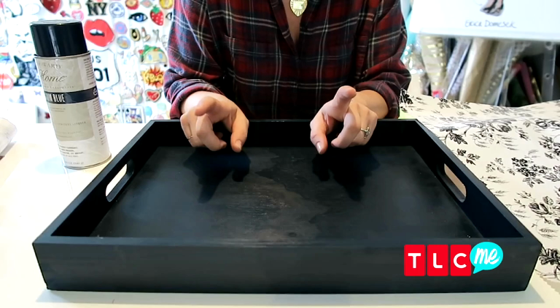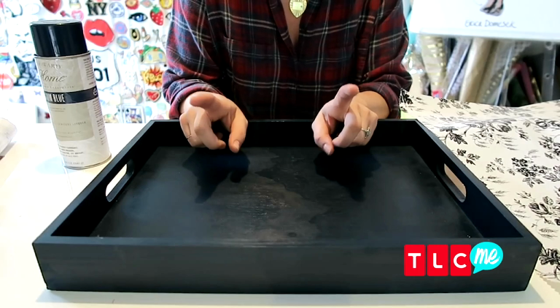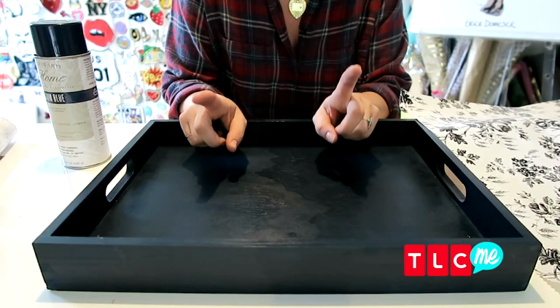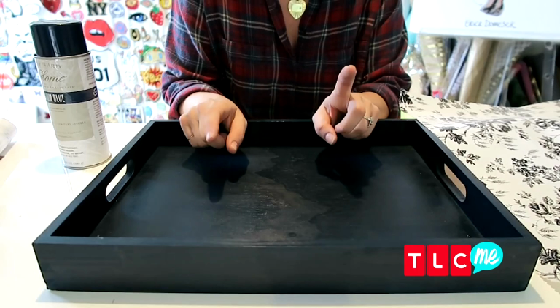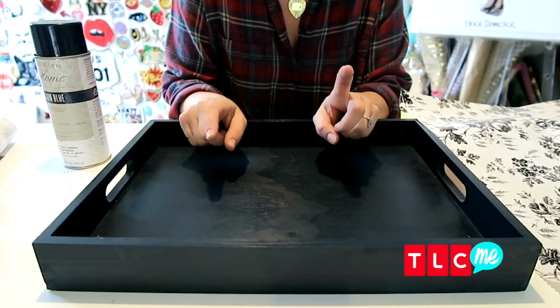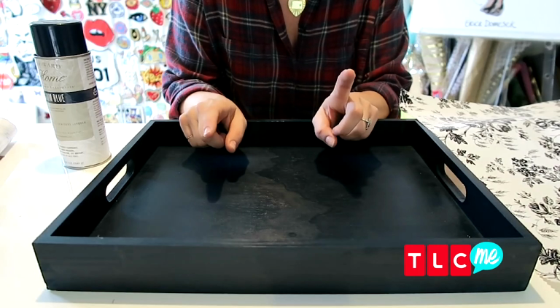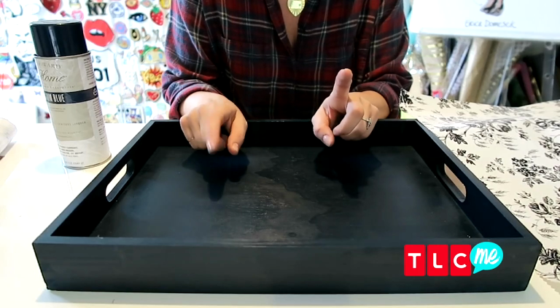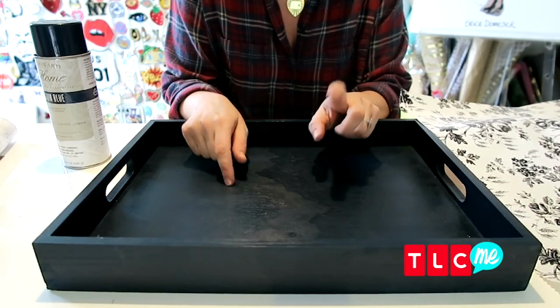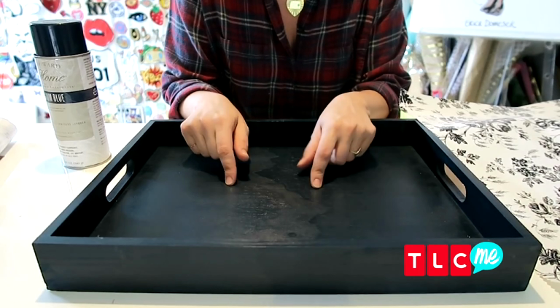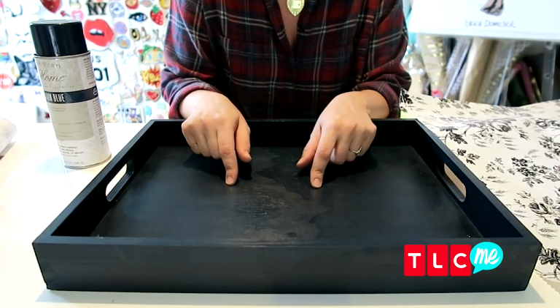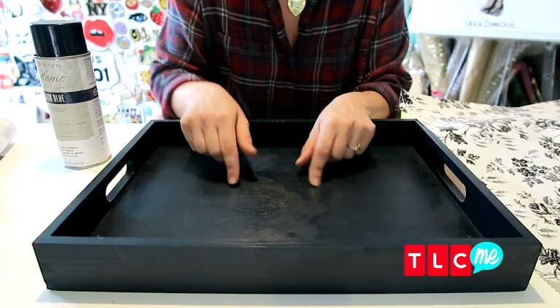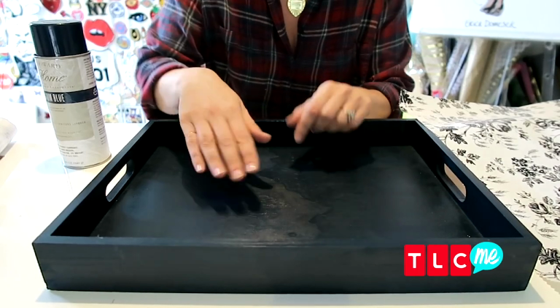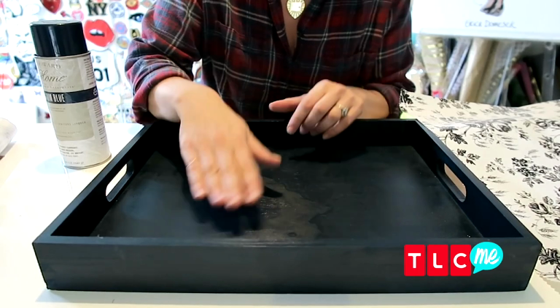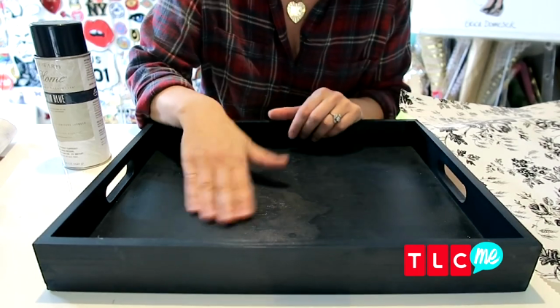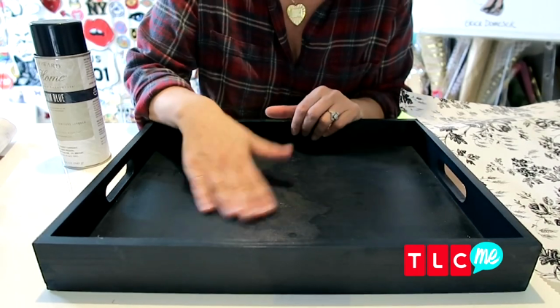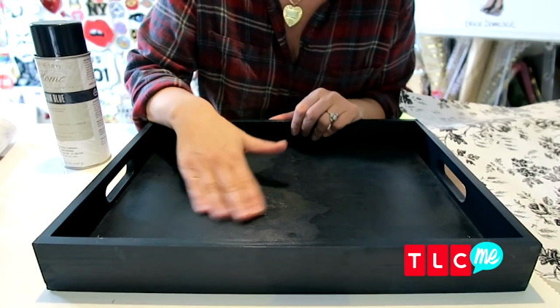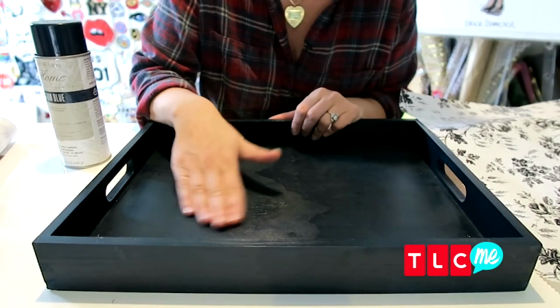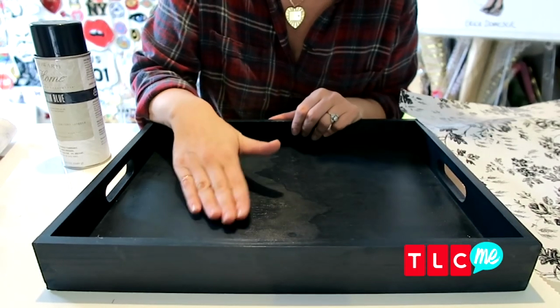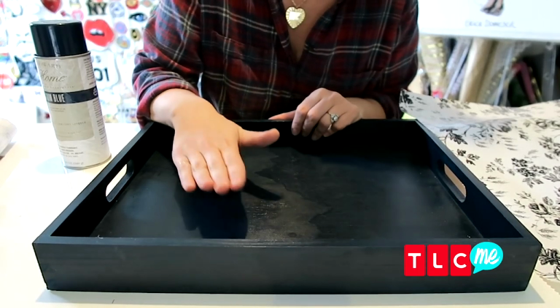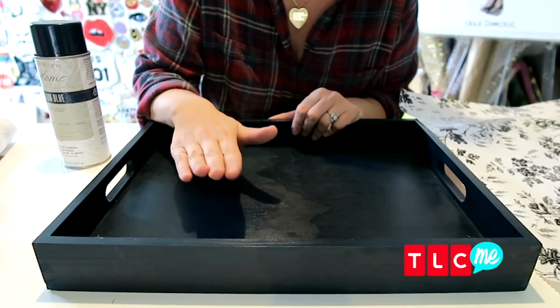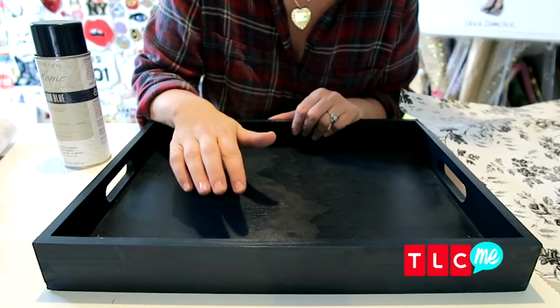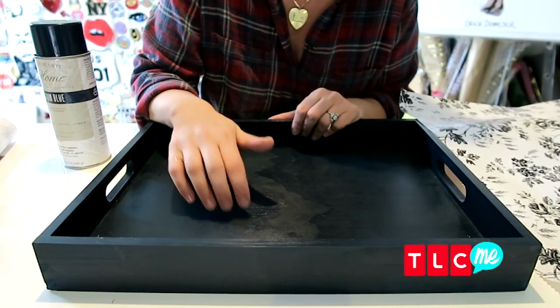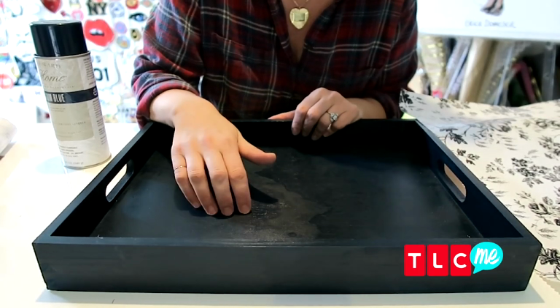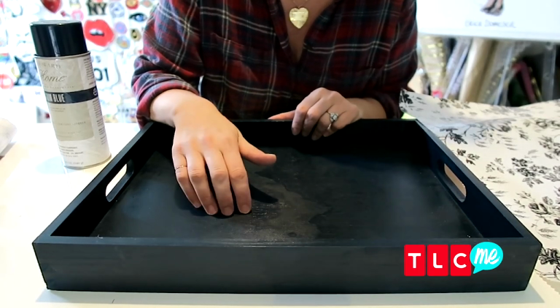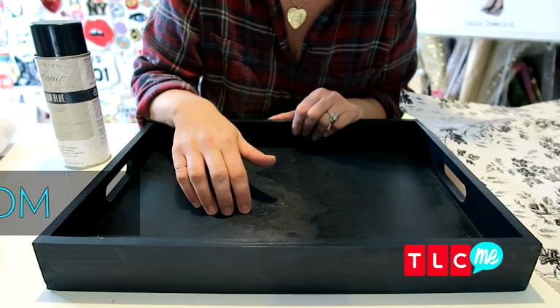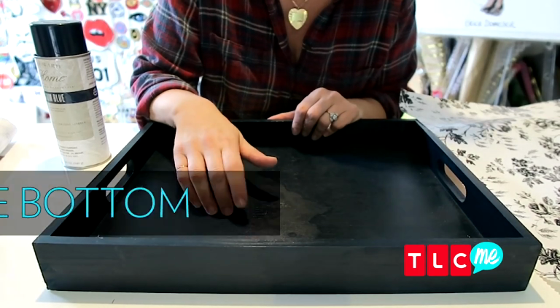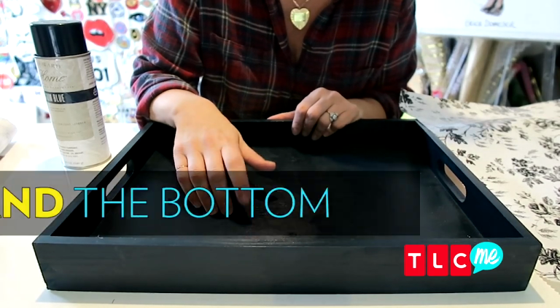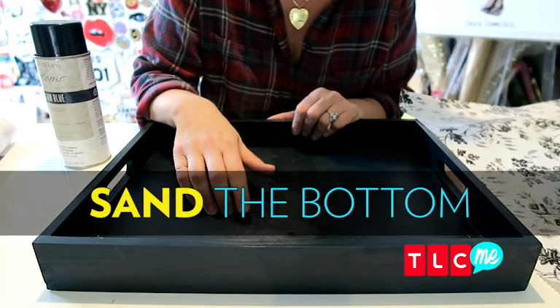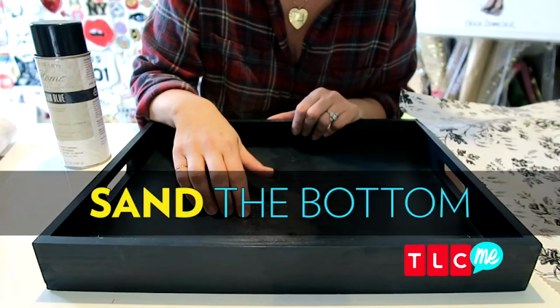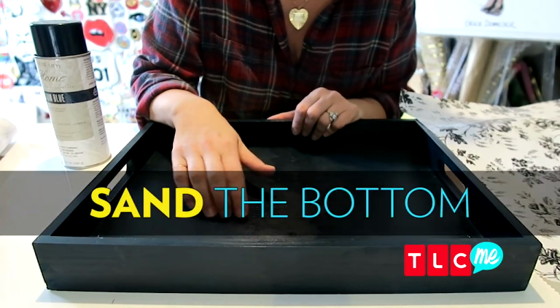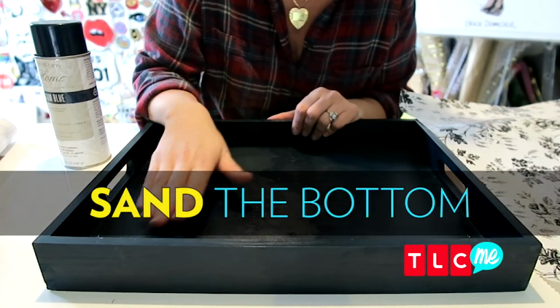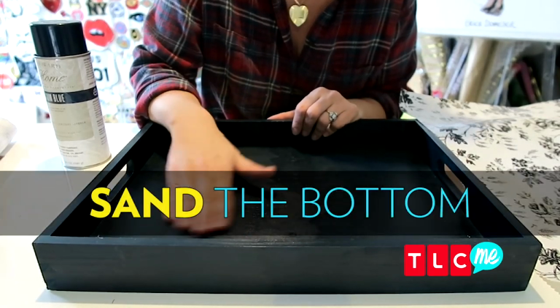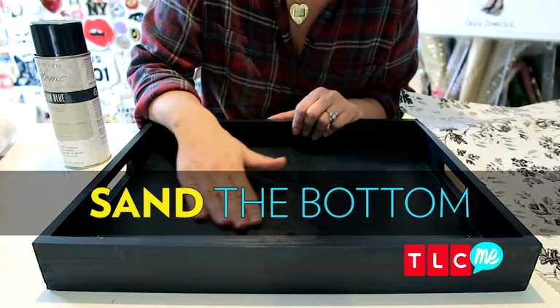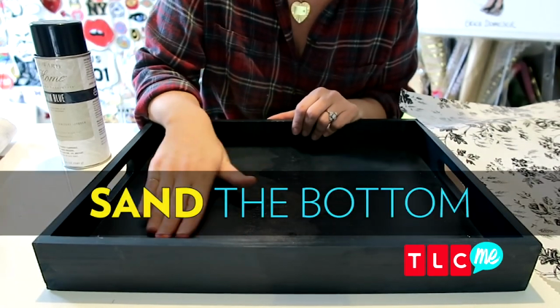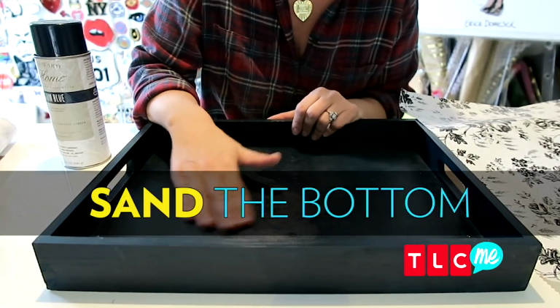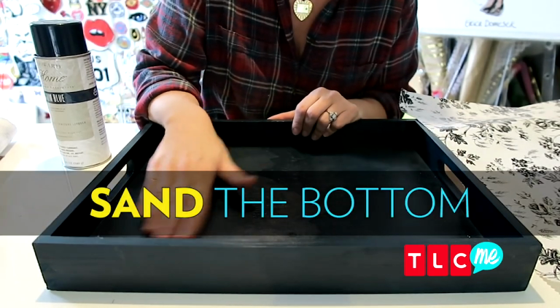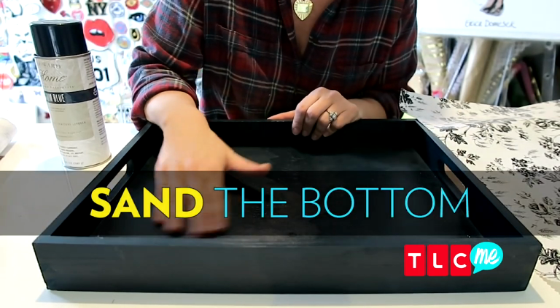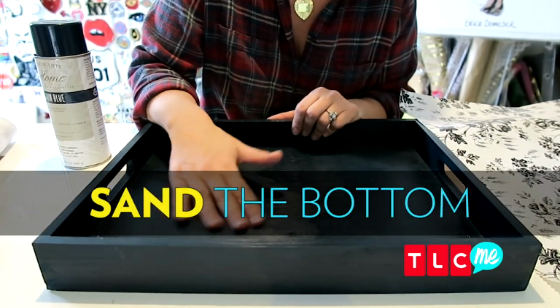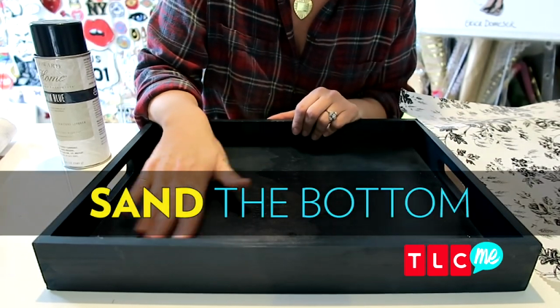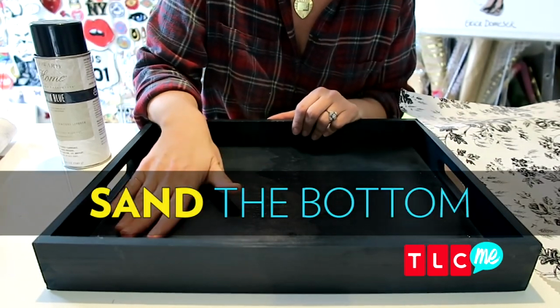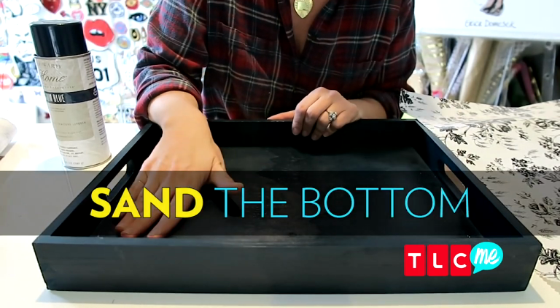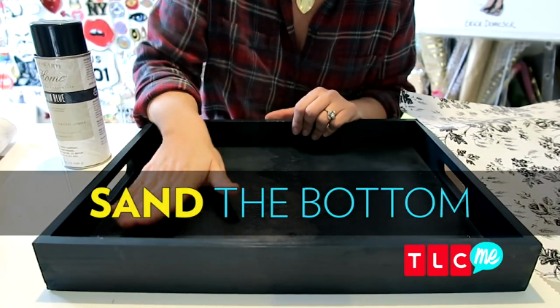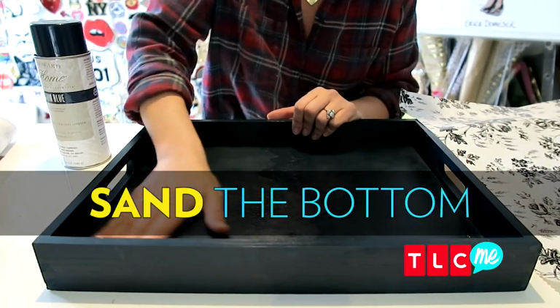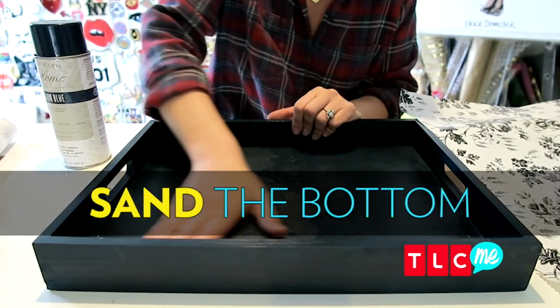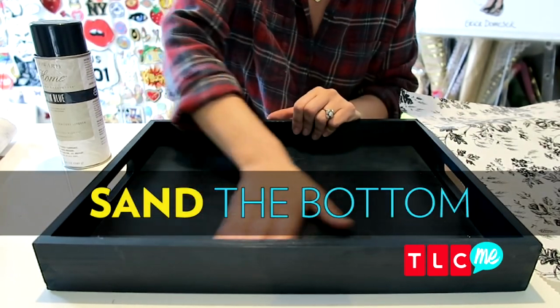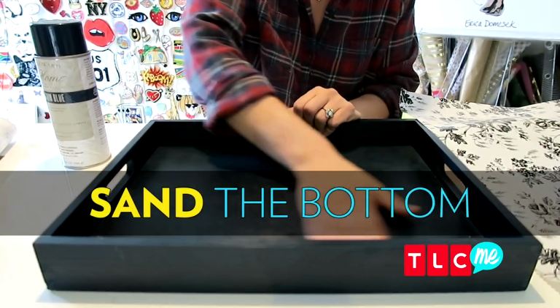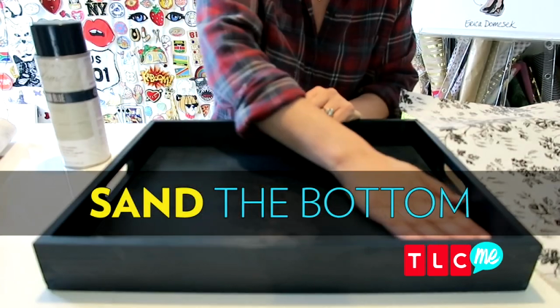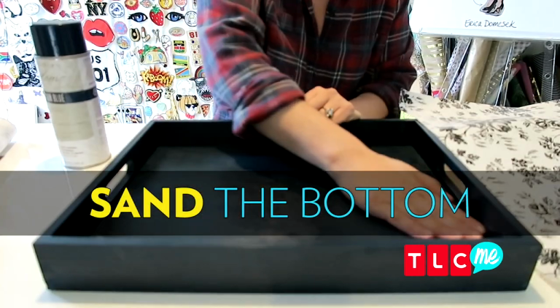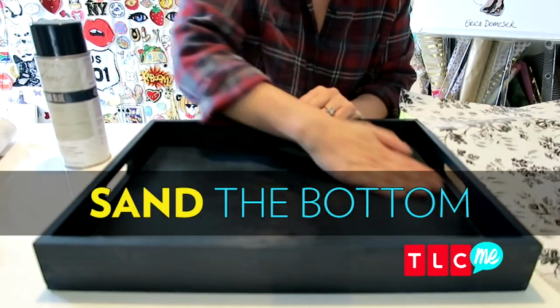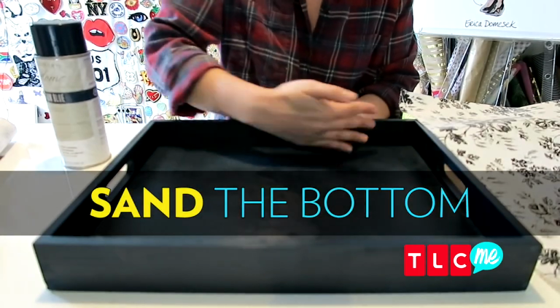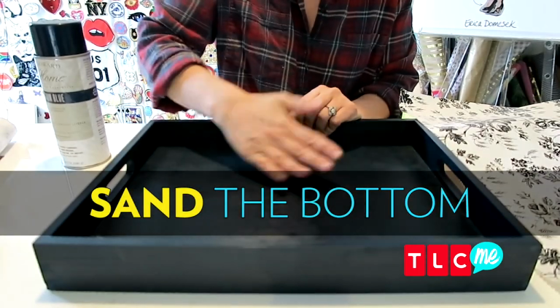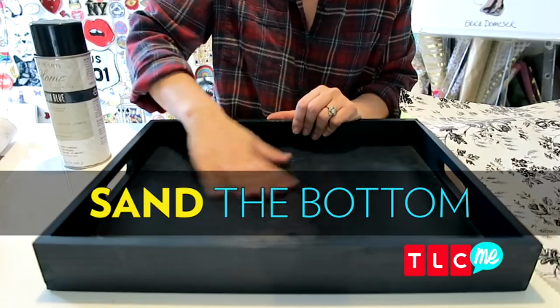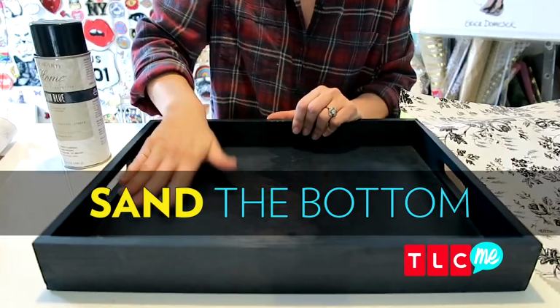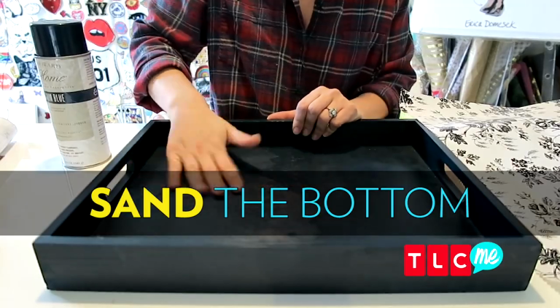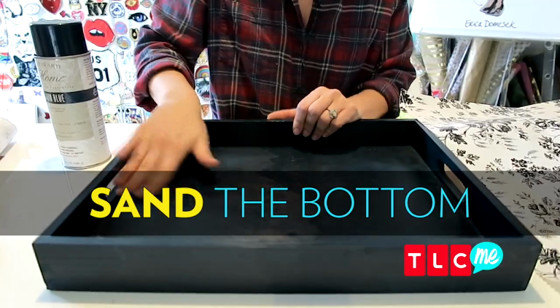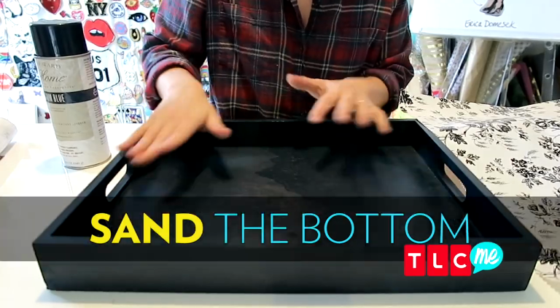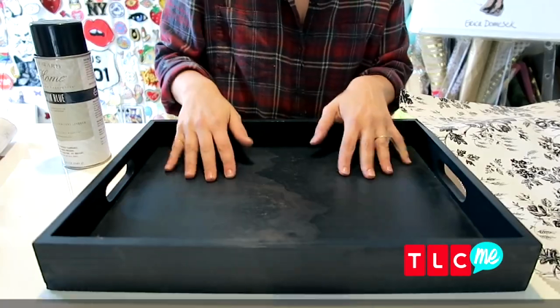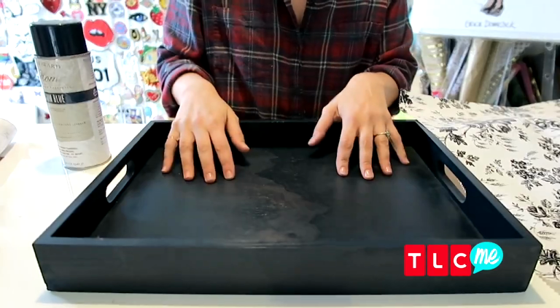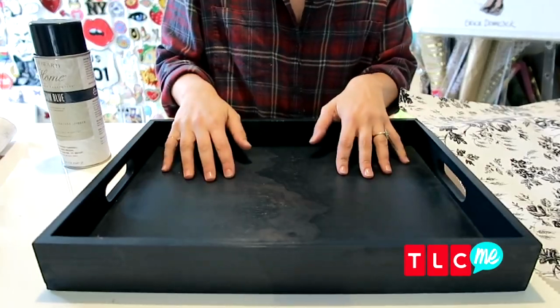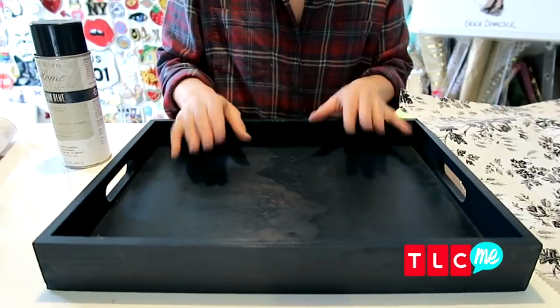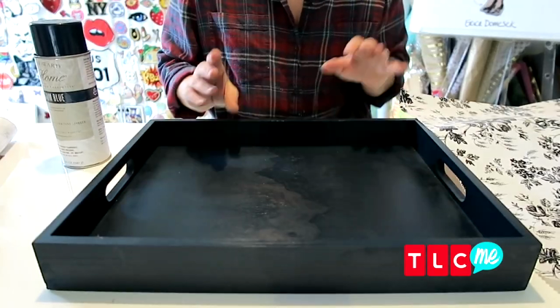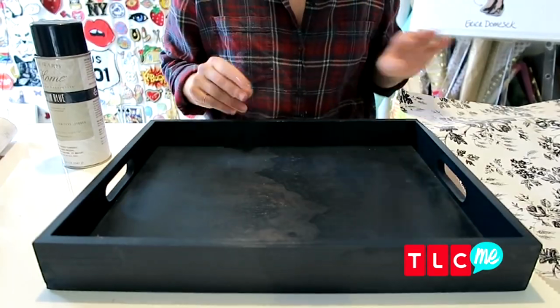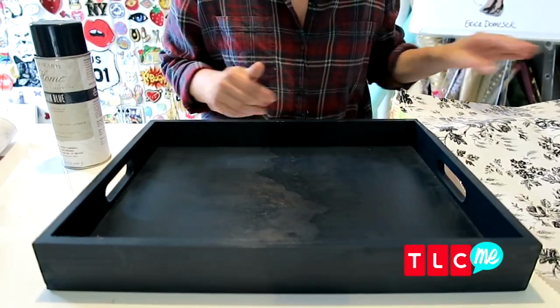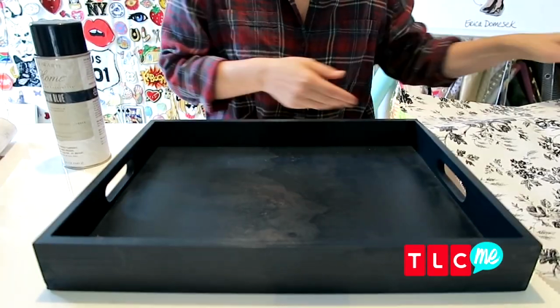By the way, a little tip: you might need to do some sanding if it's a little rough. We're in good shape though.